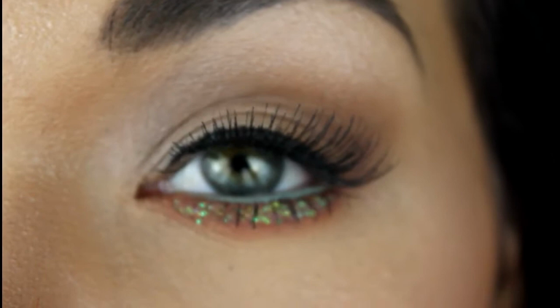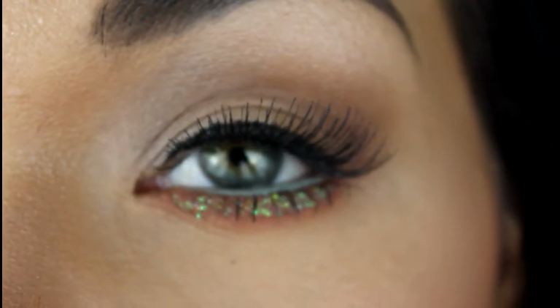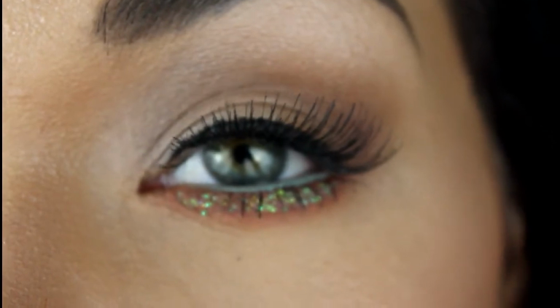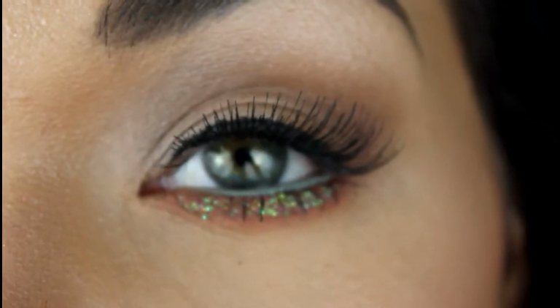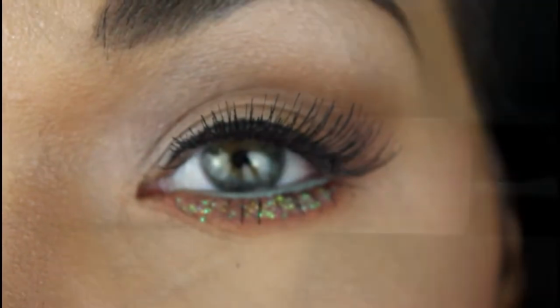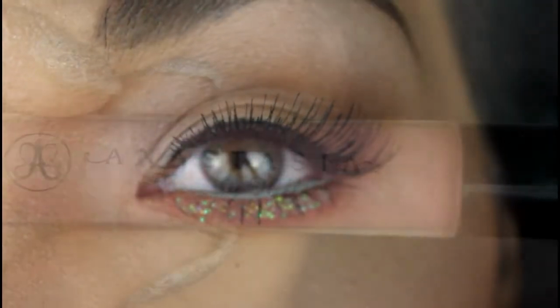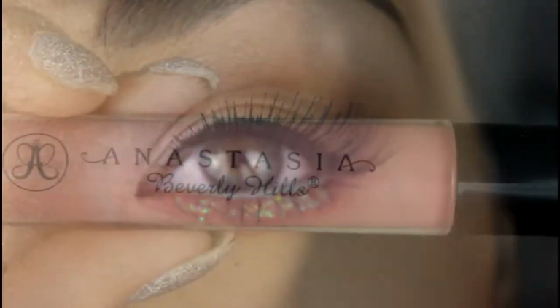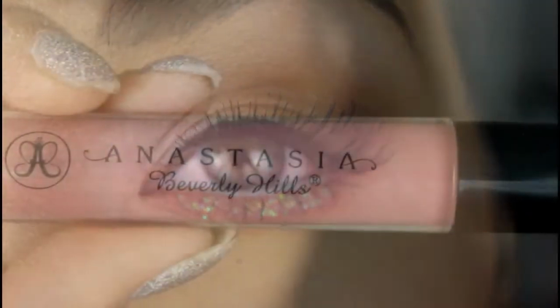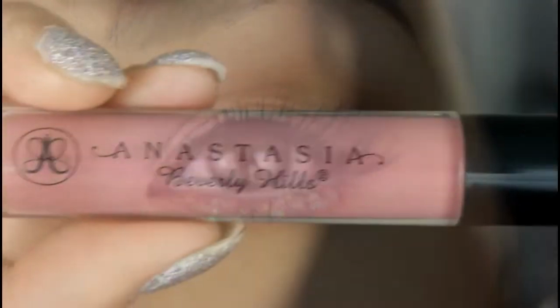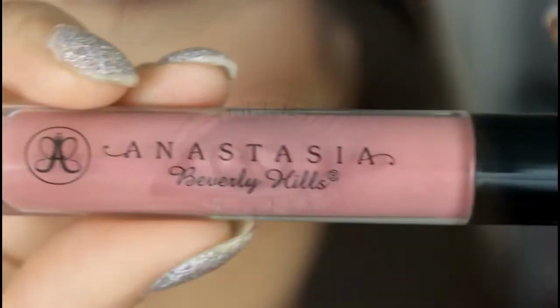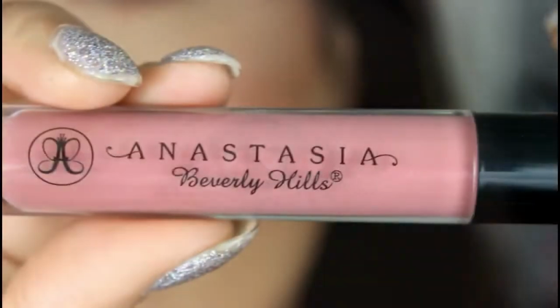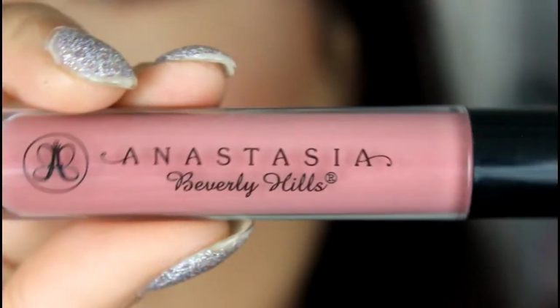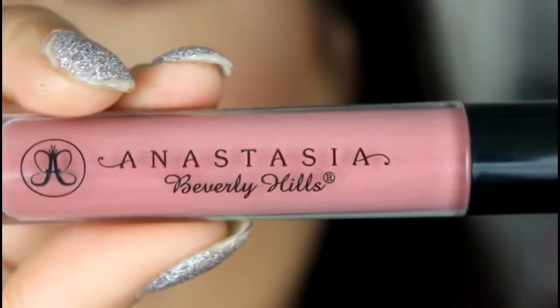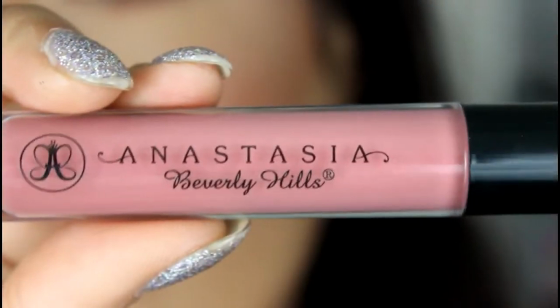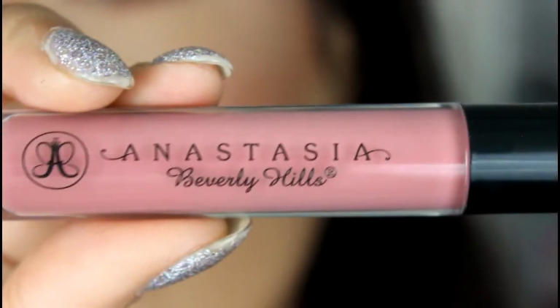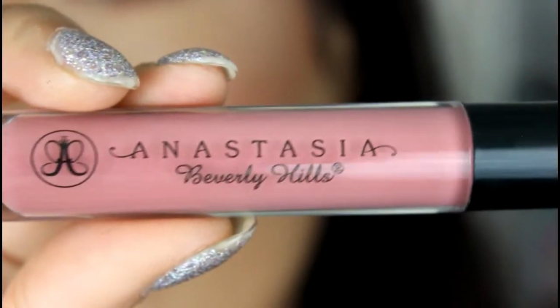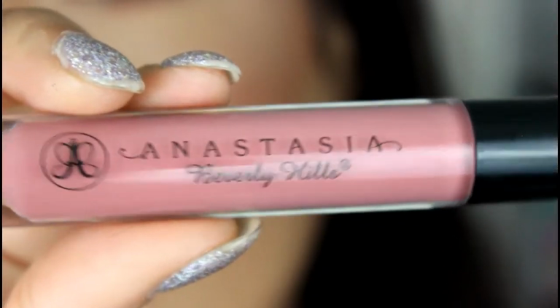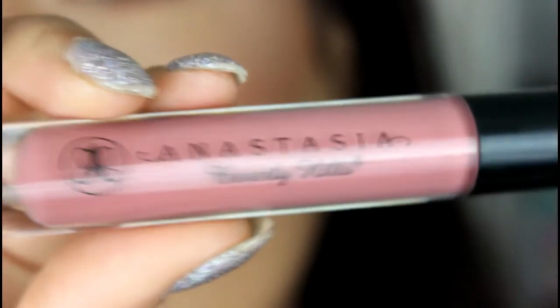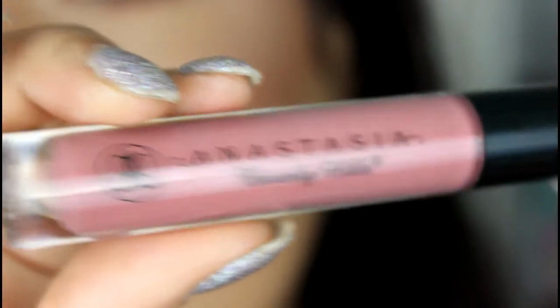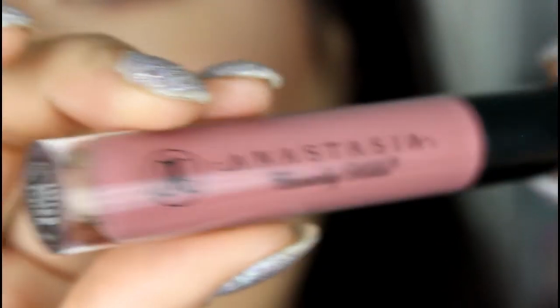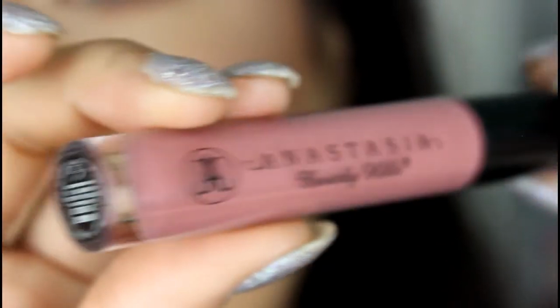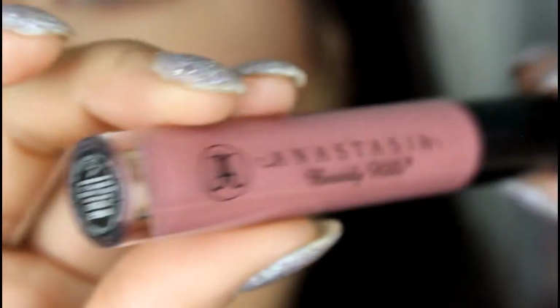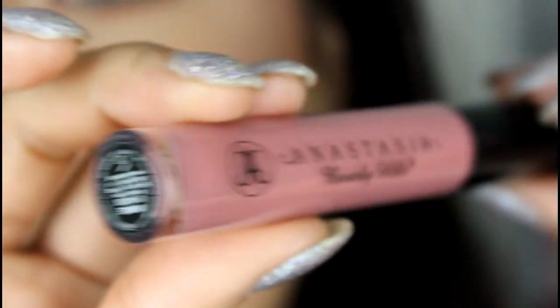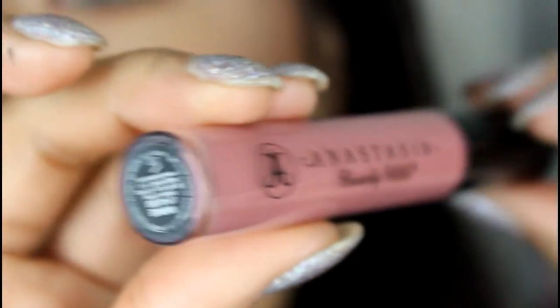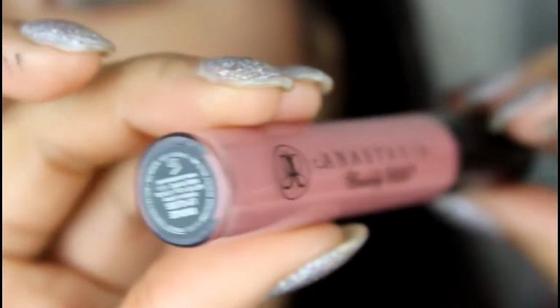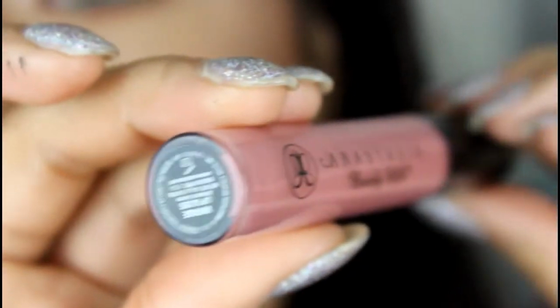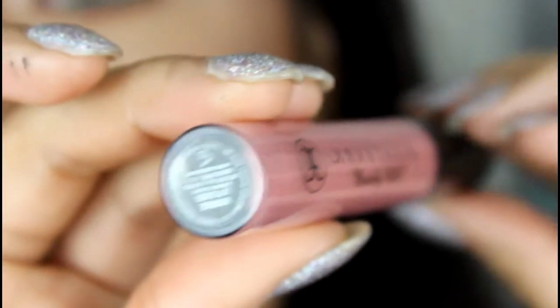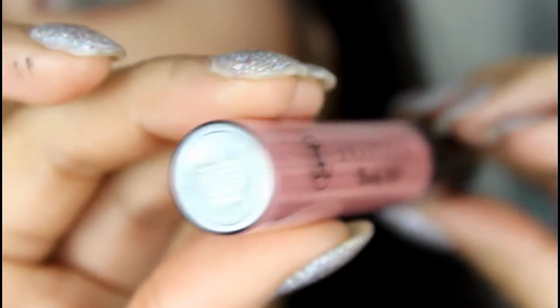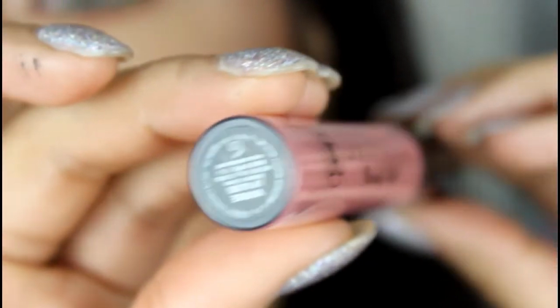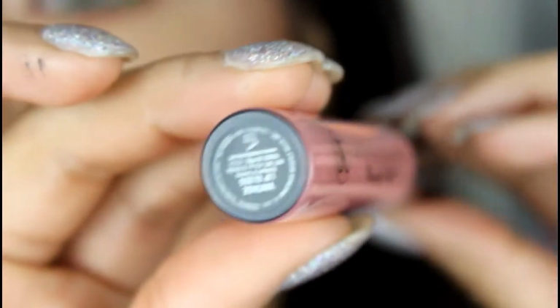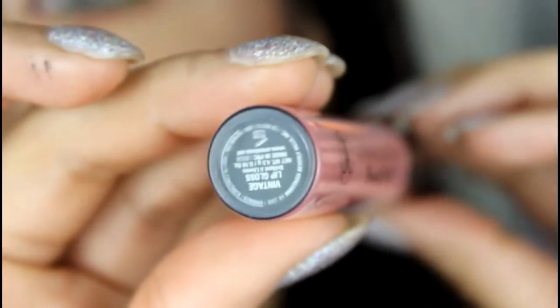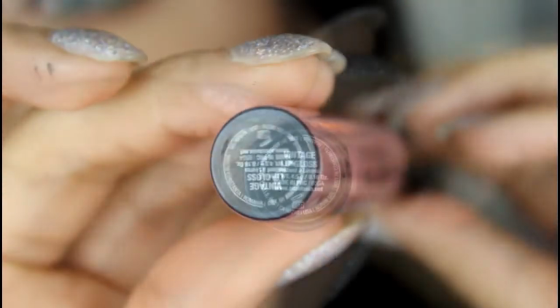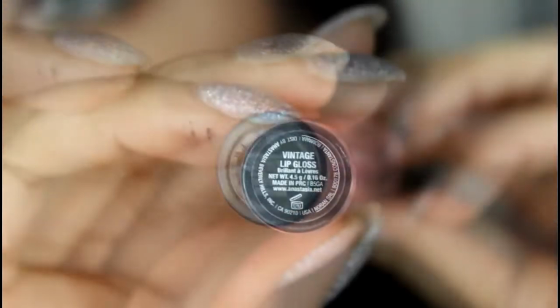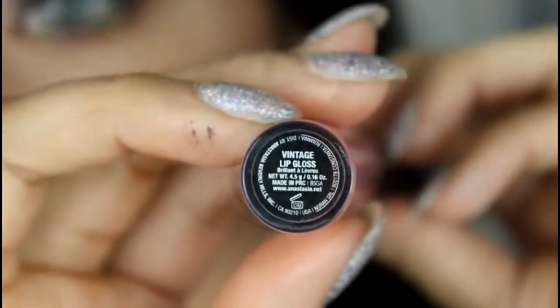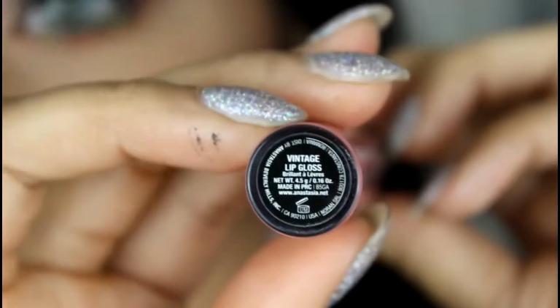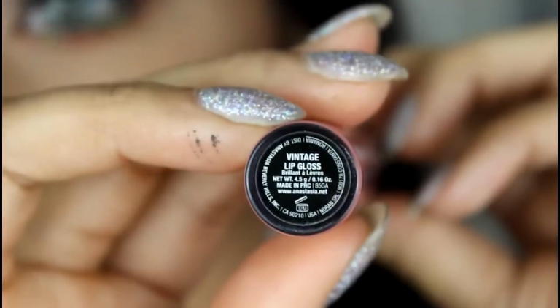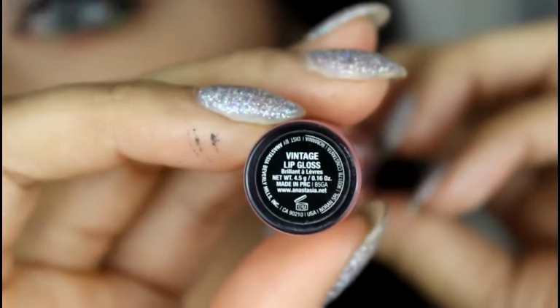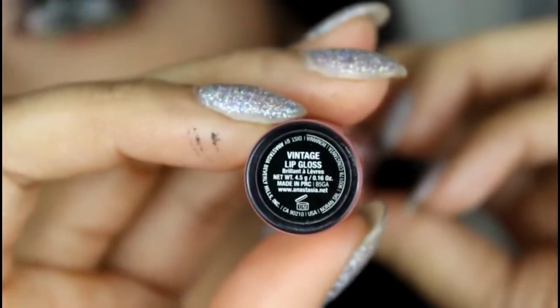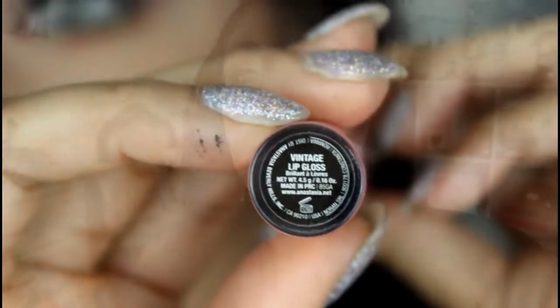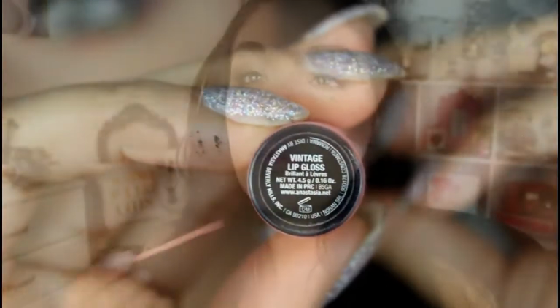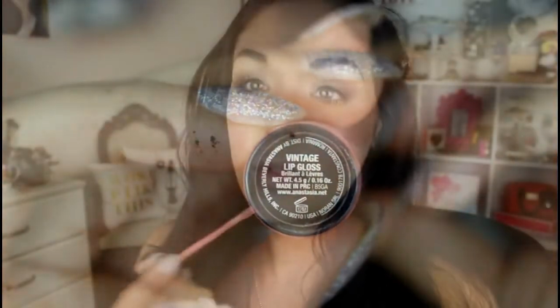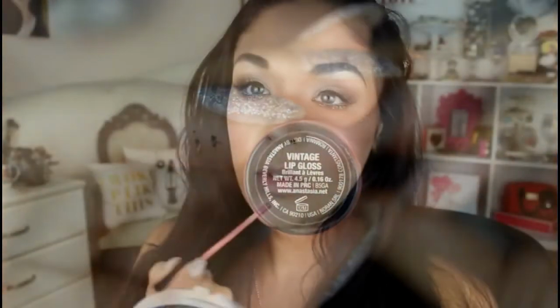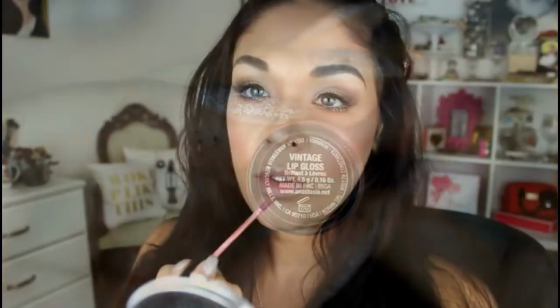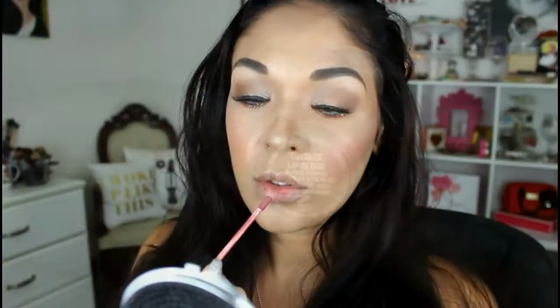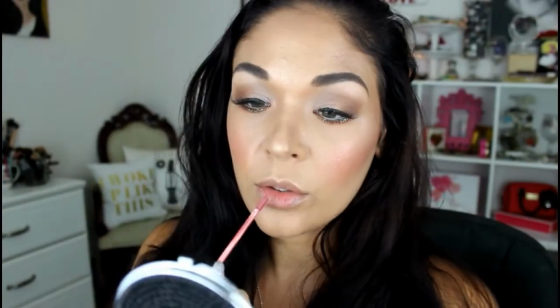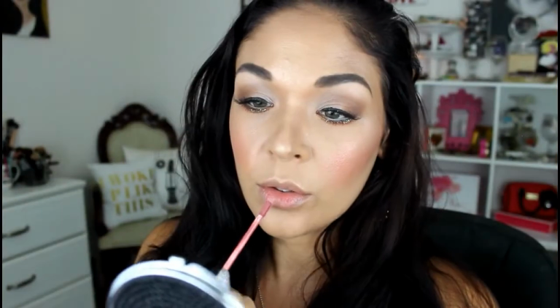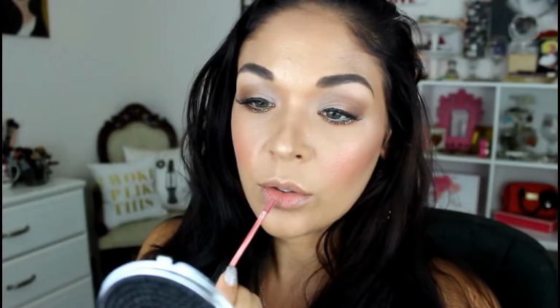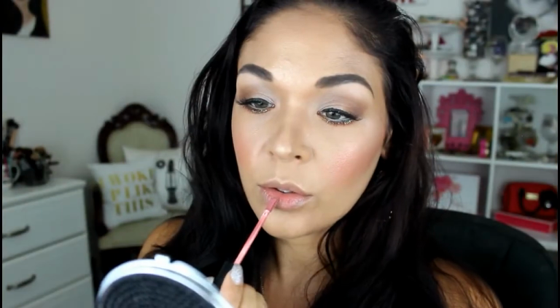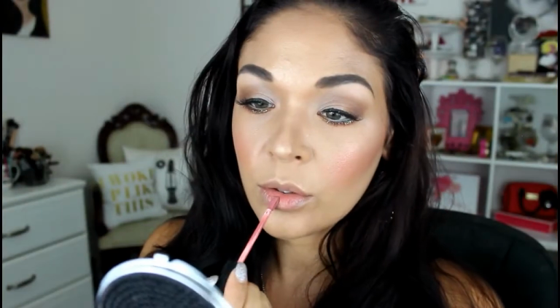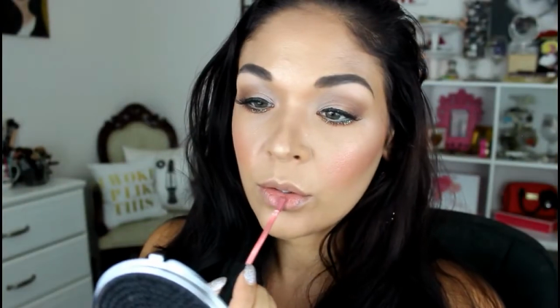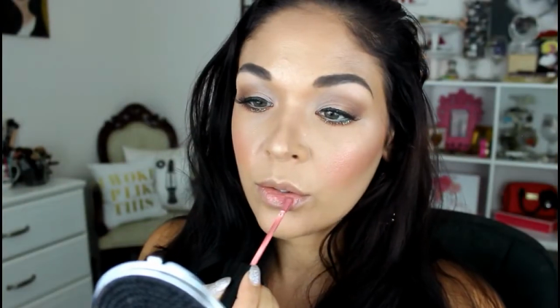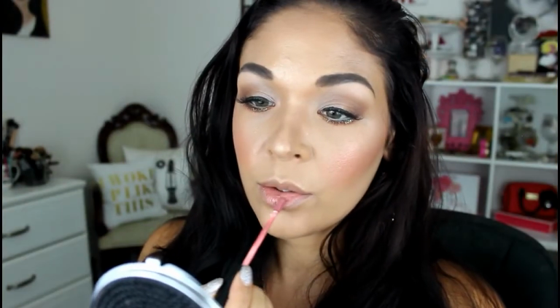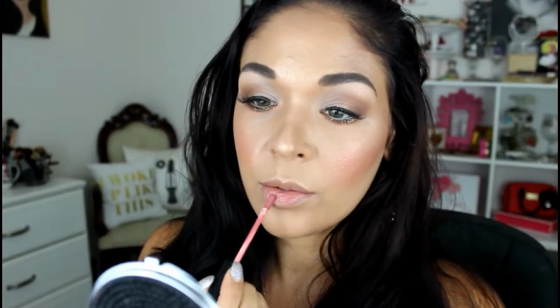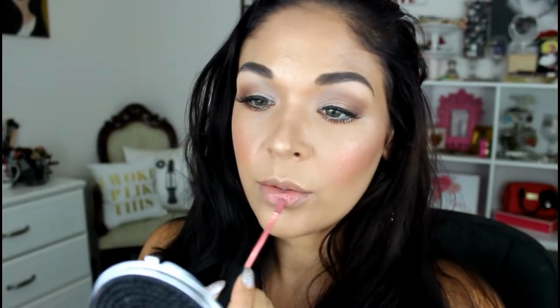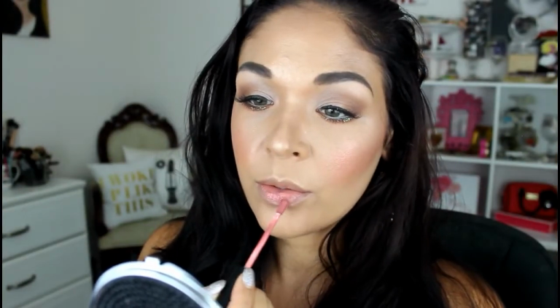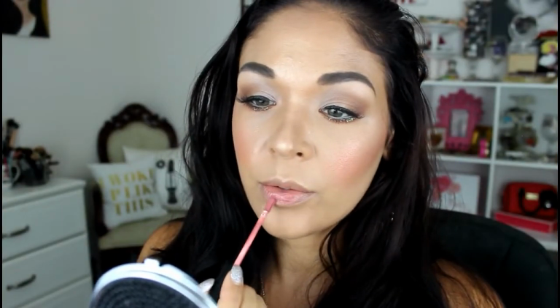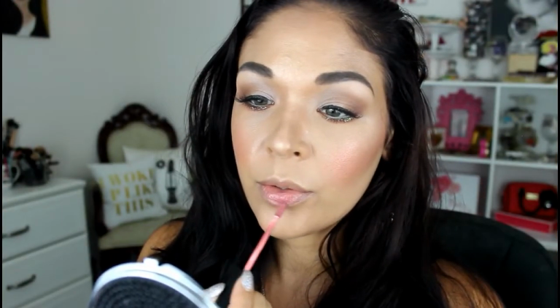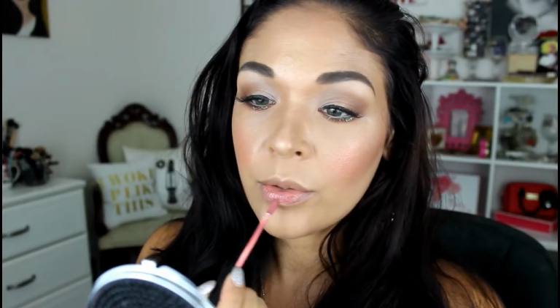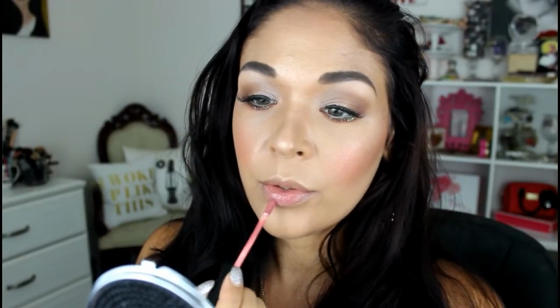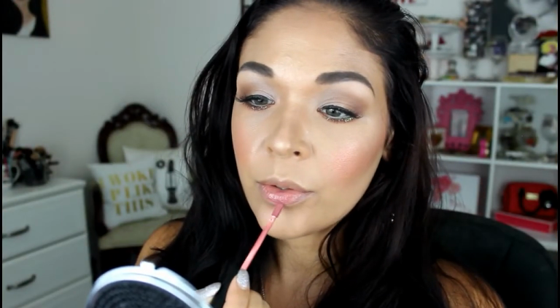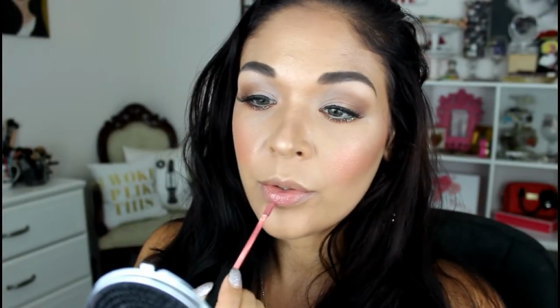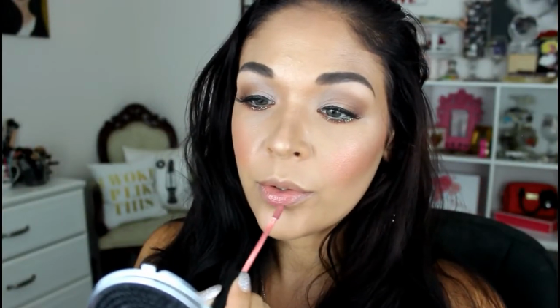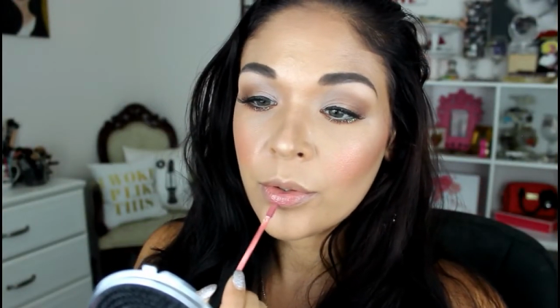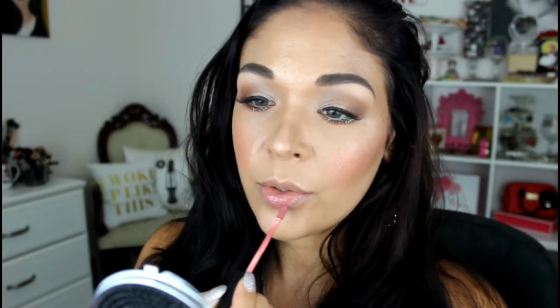I'm also going to add a lip gloss for this look. This is the Anastasia Beverly Hills Lip Gloss in the shade Vintage. It is so pretty.